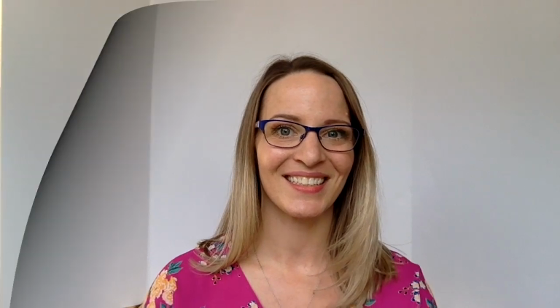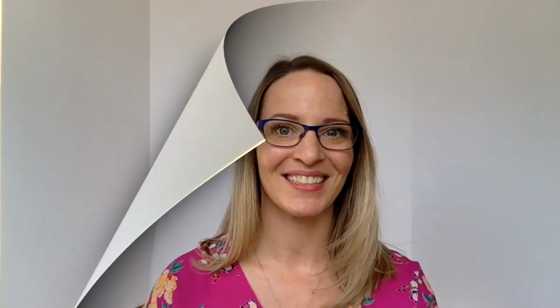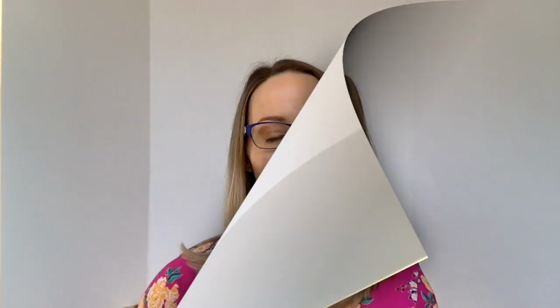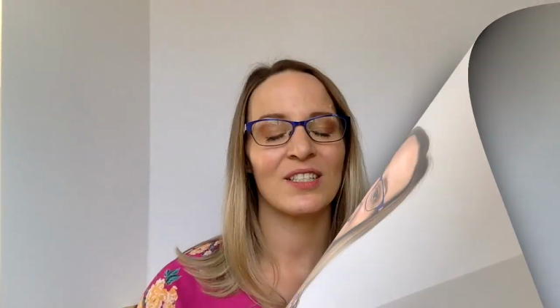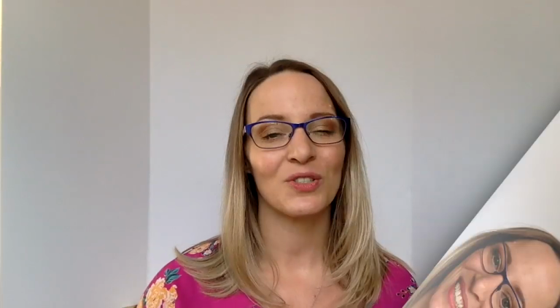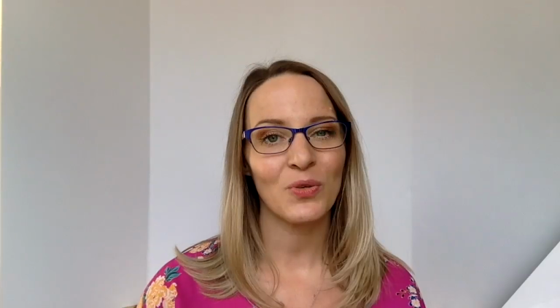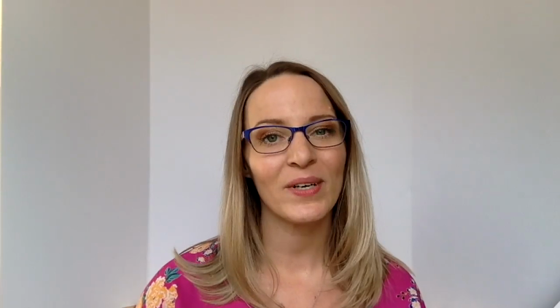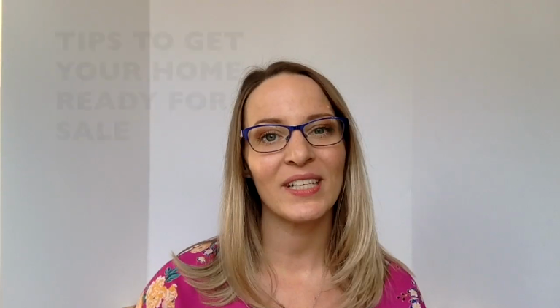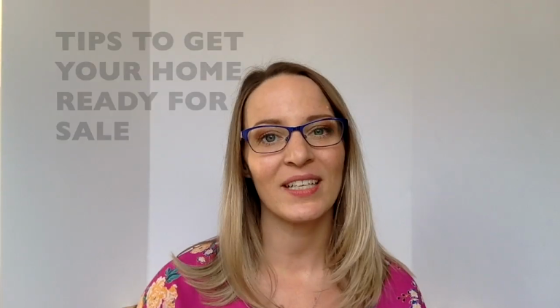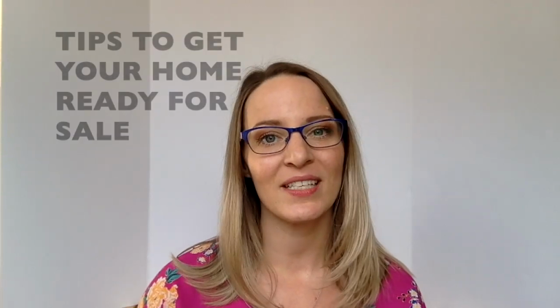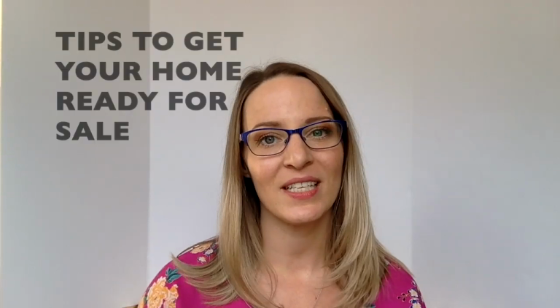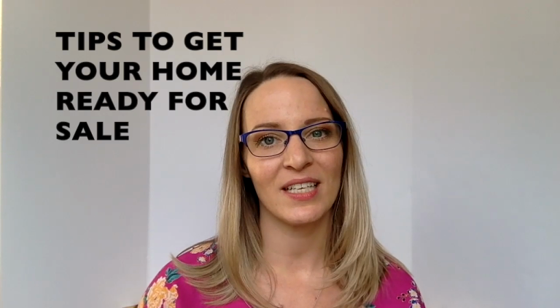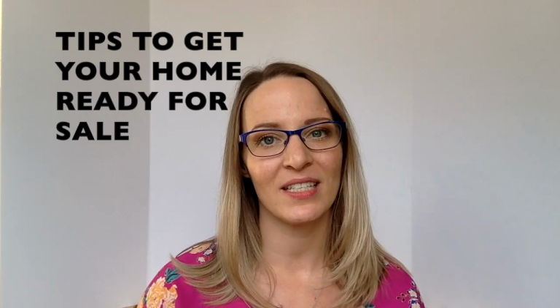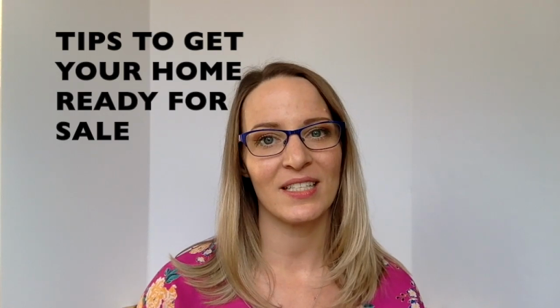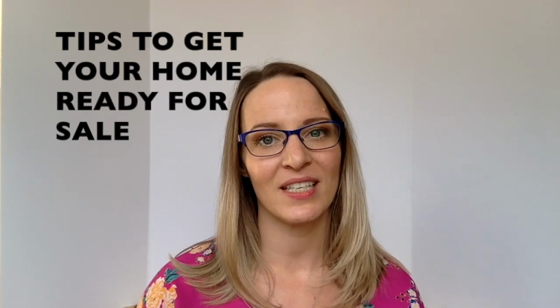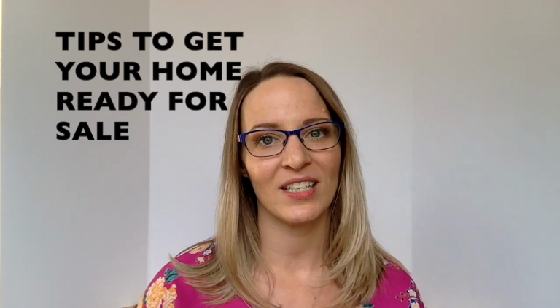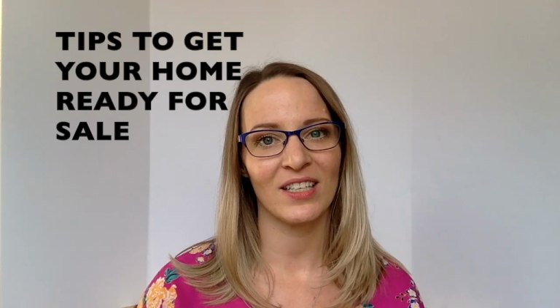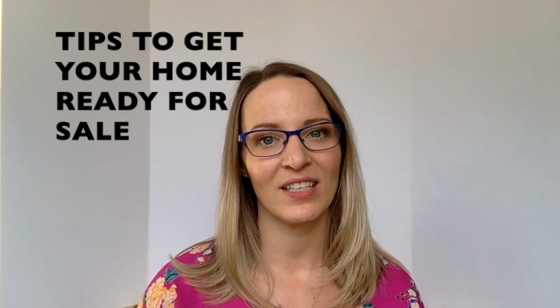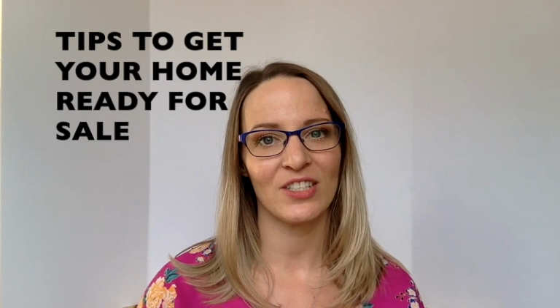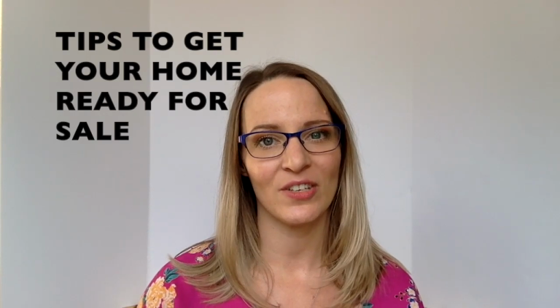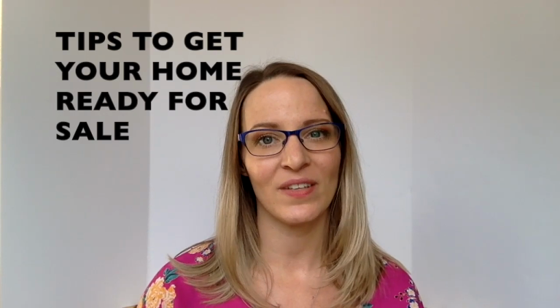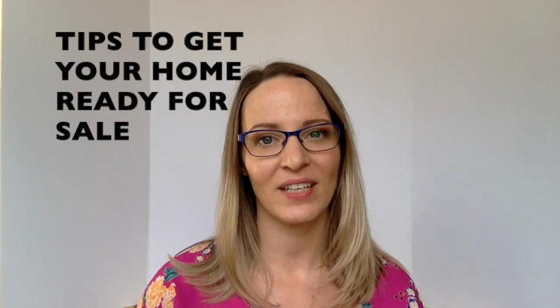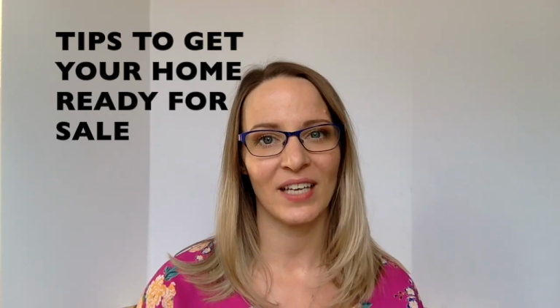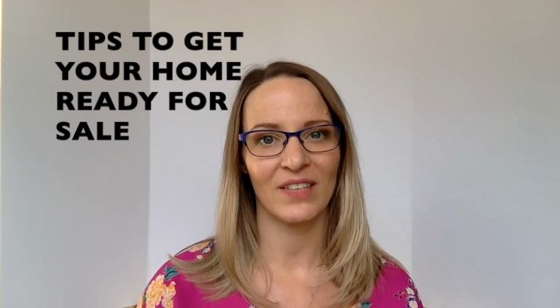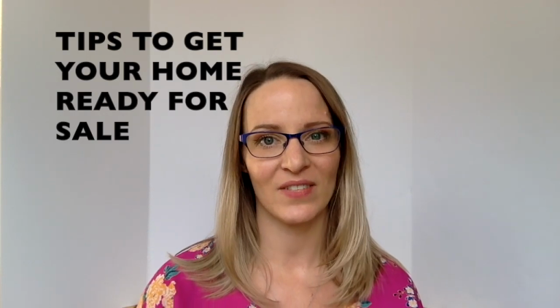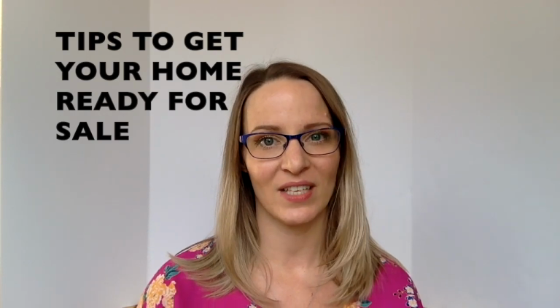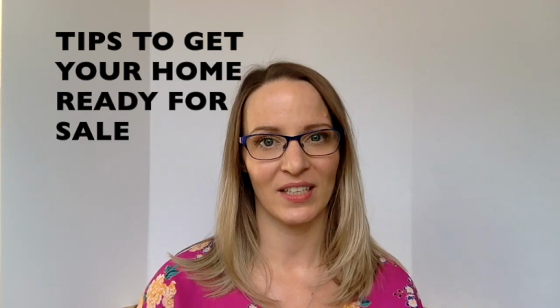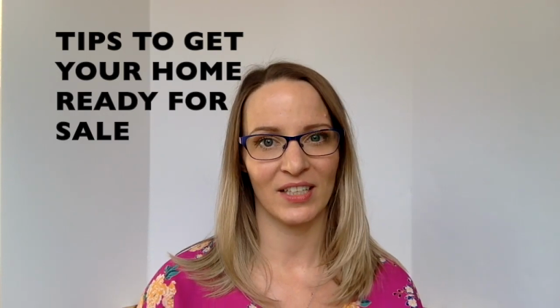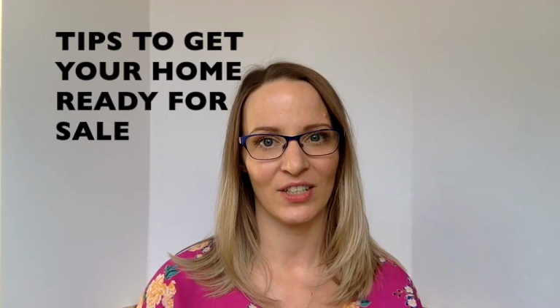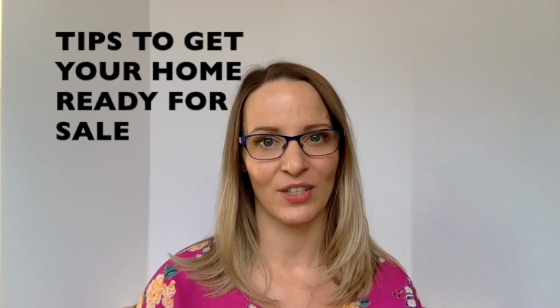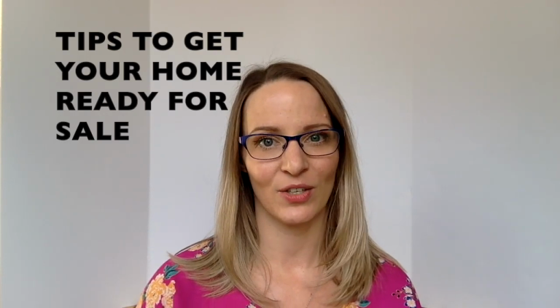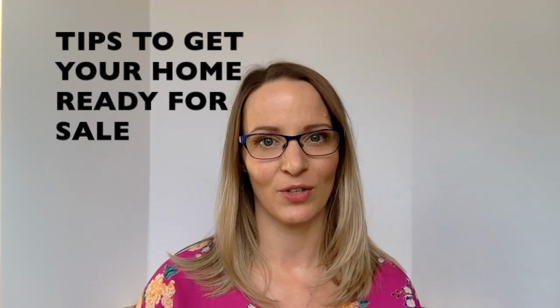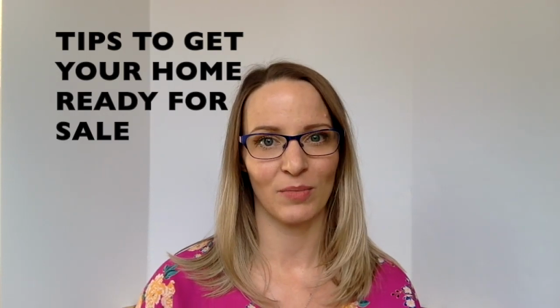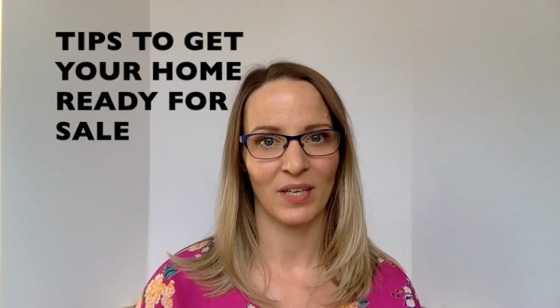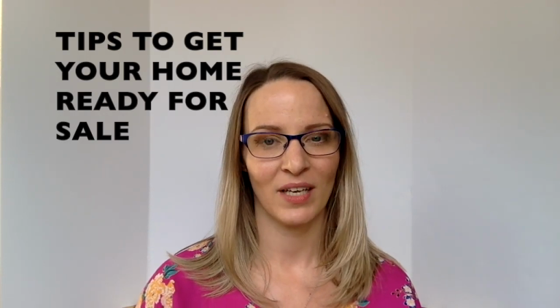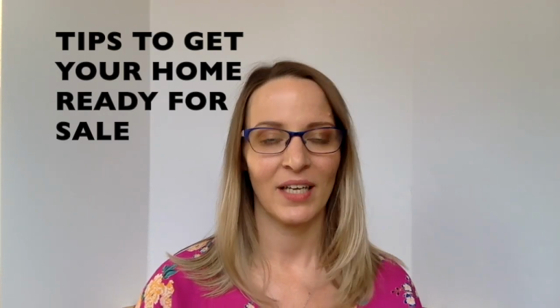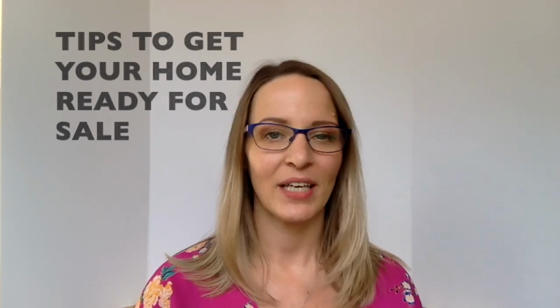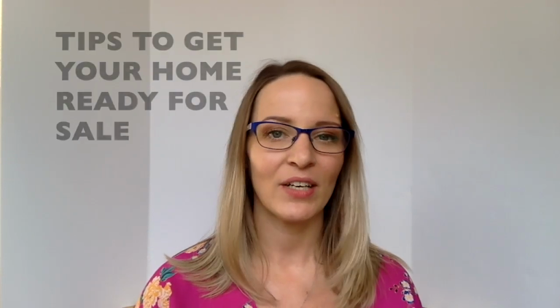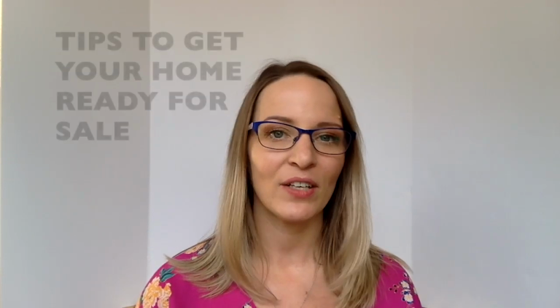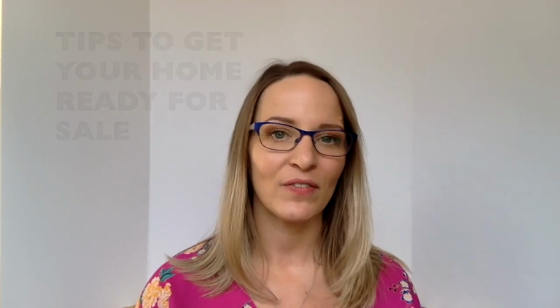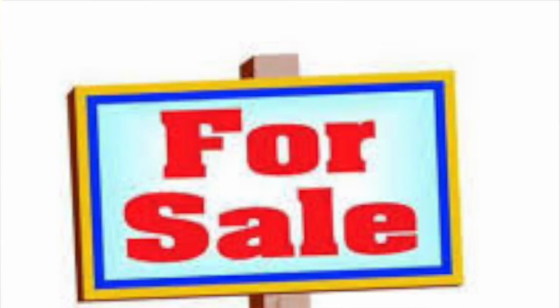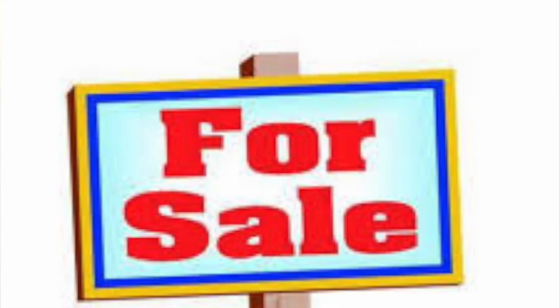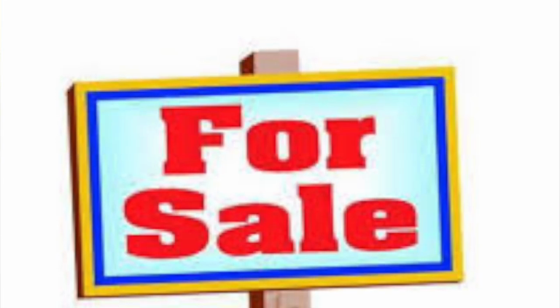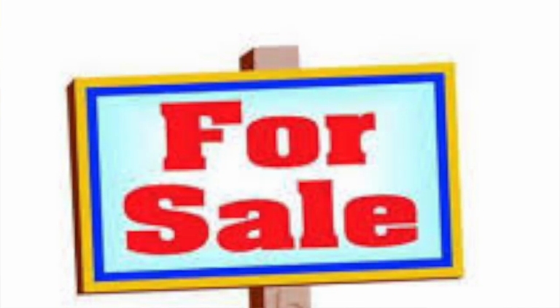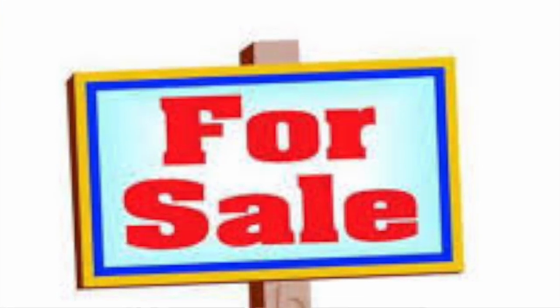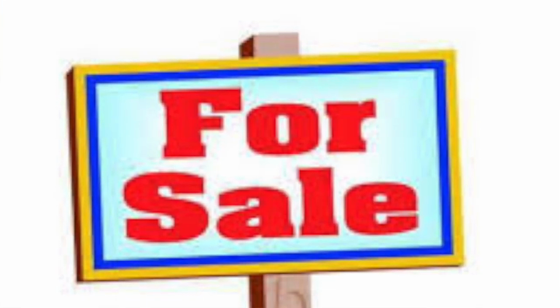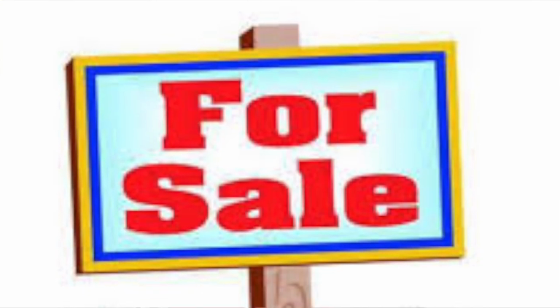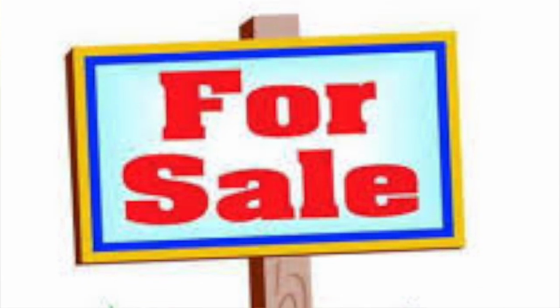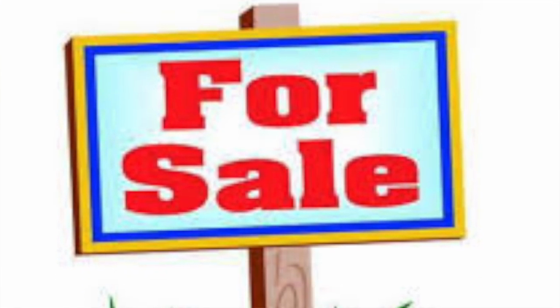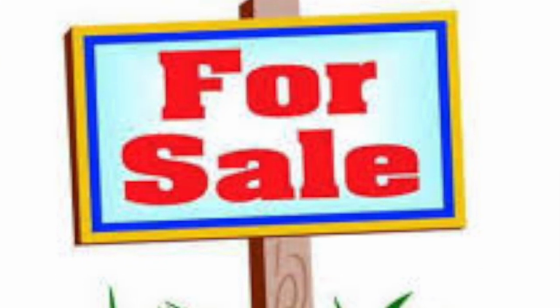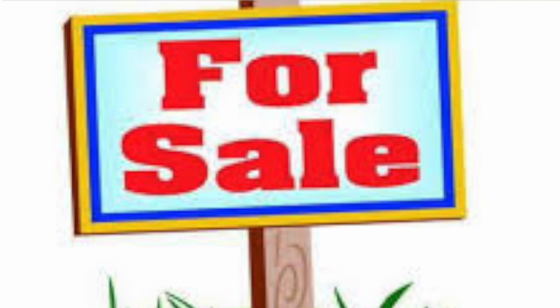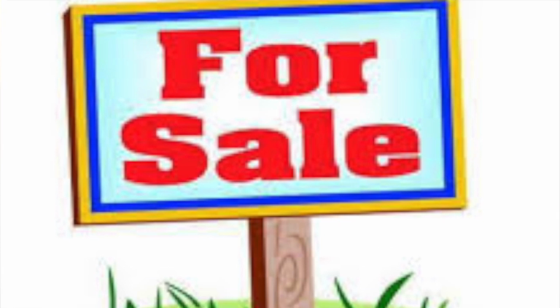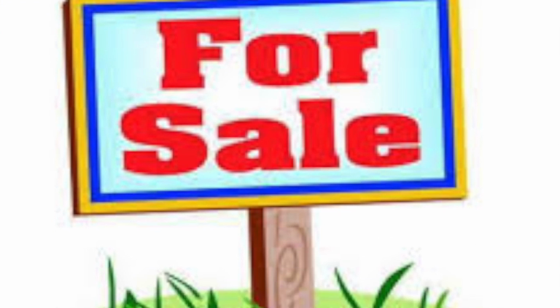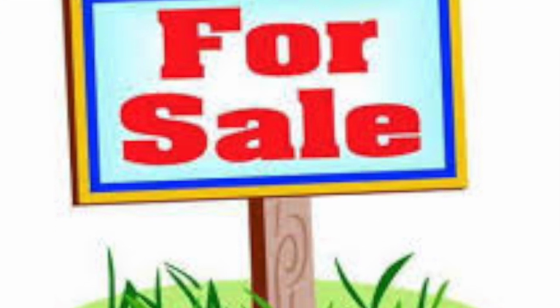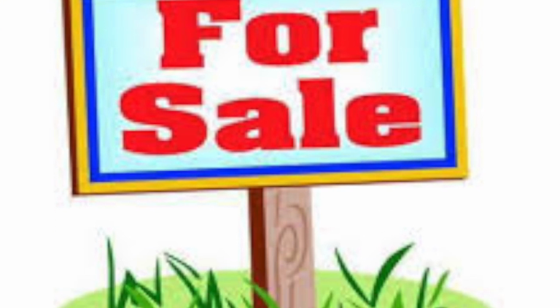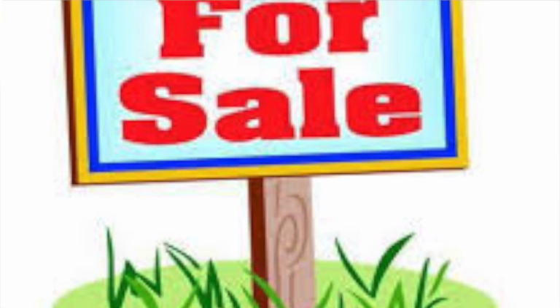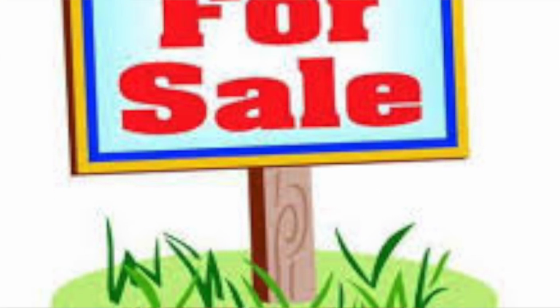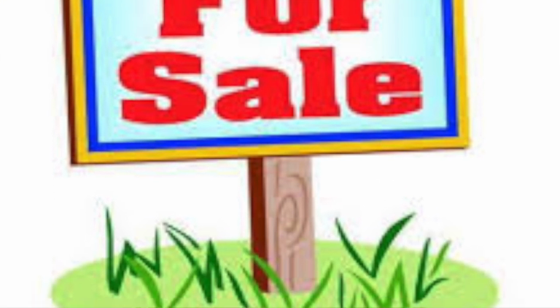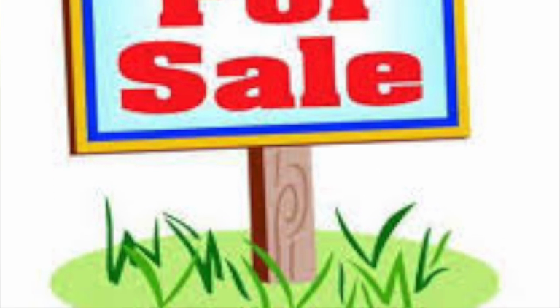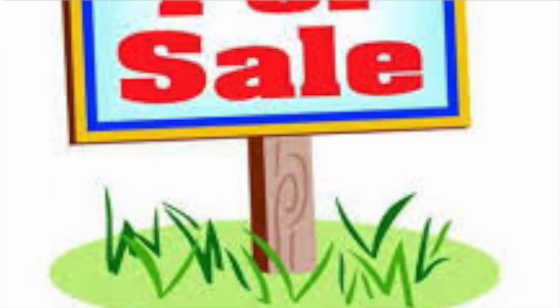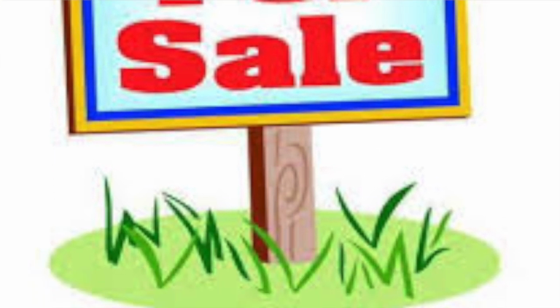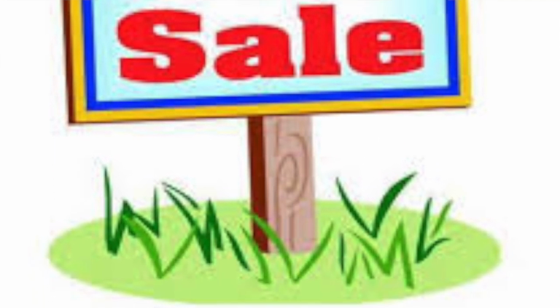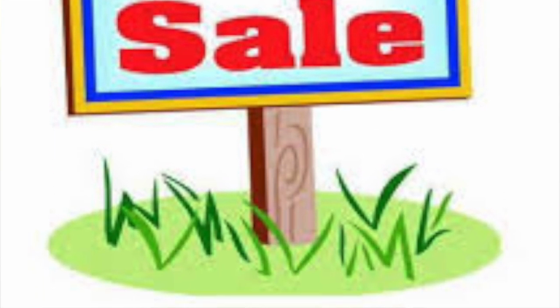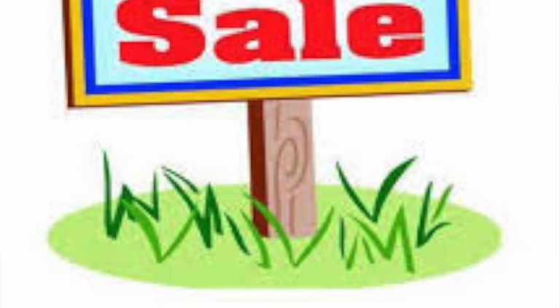So 2019 is here and you're thinking of selling your home. Here are a few tips that will help to get your home ready for sale.